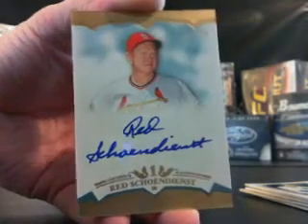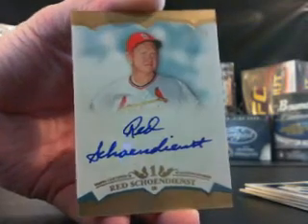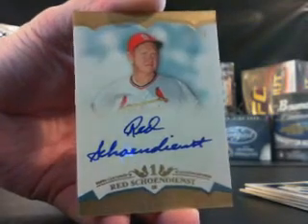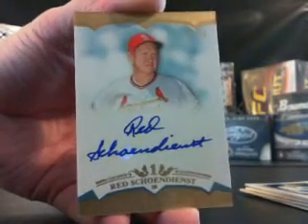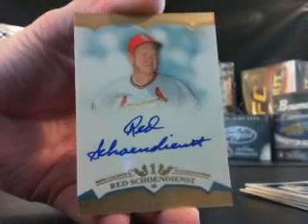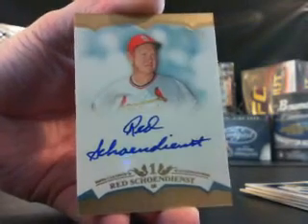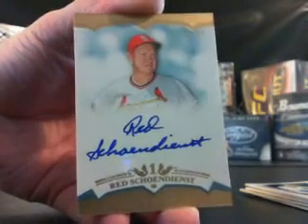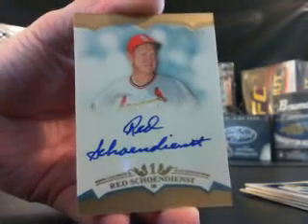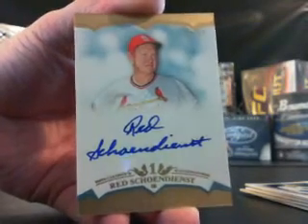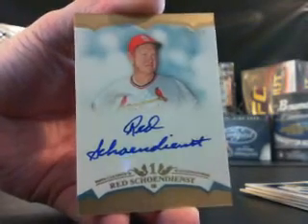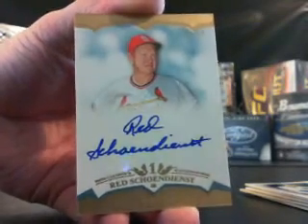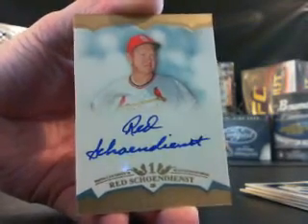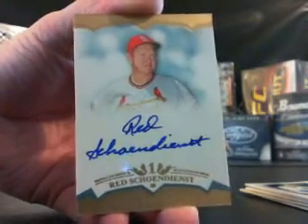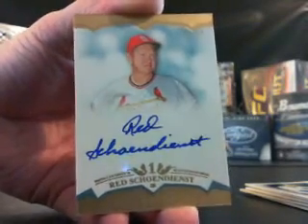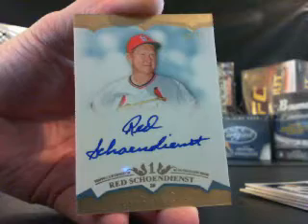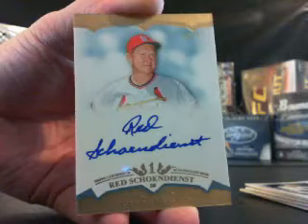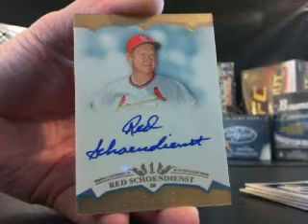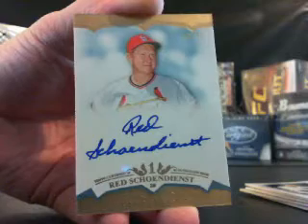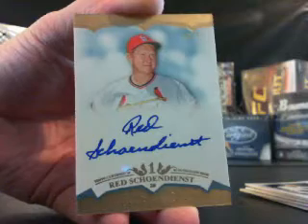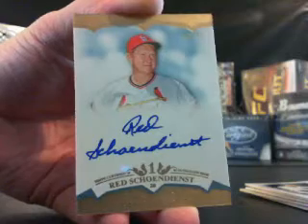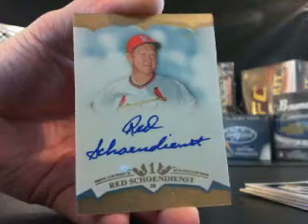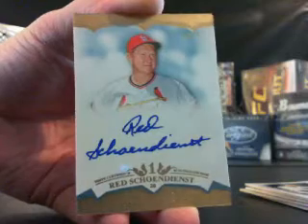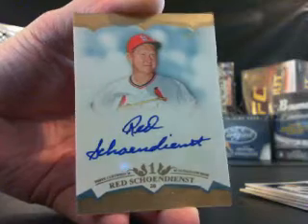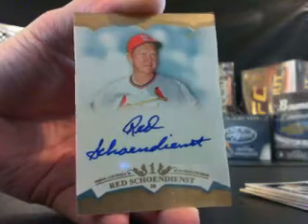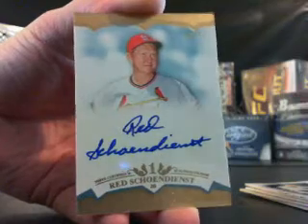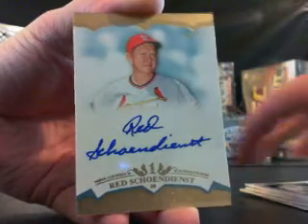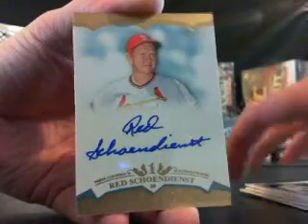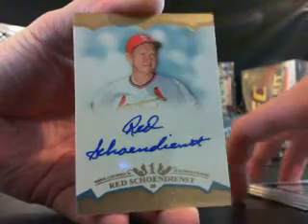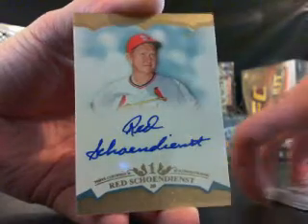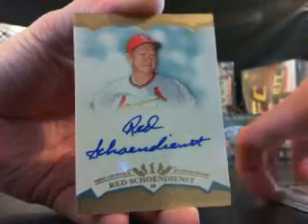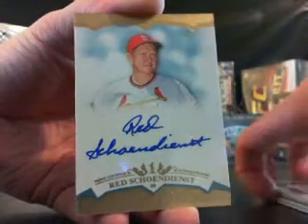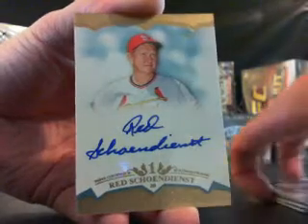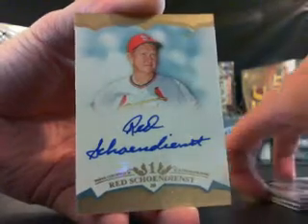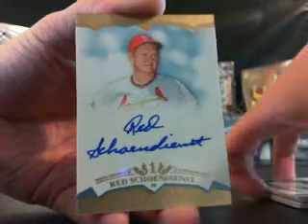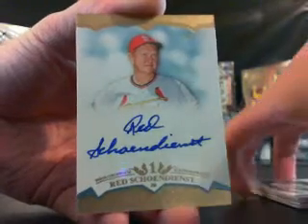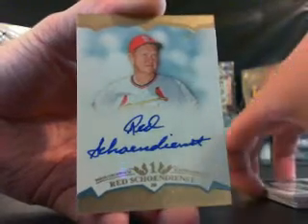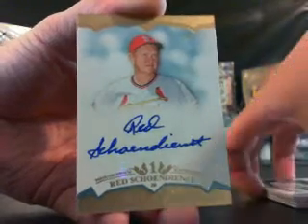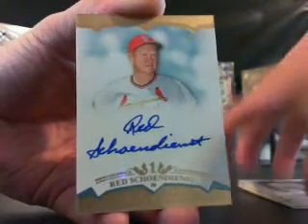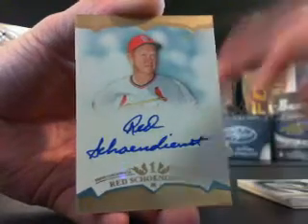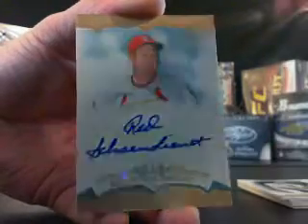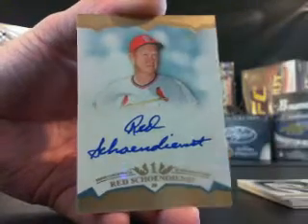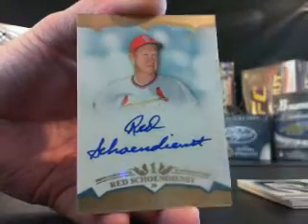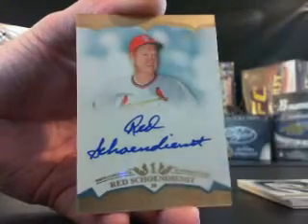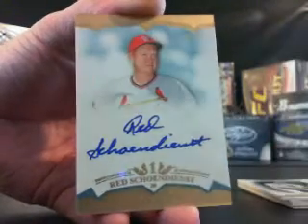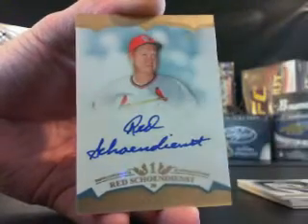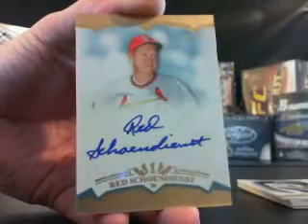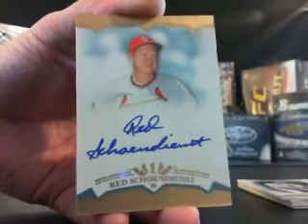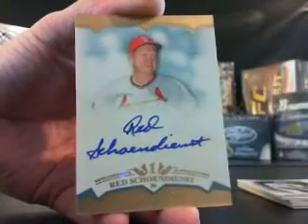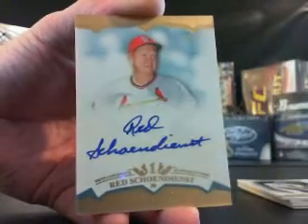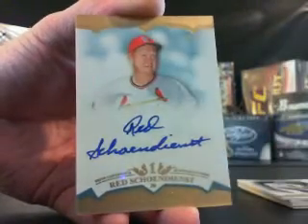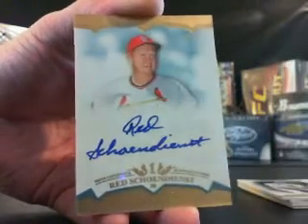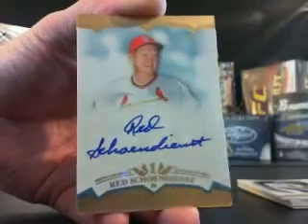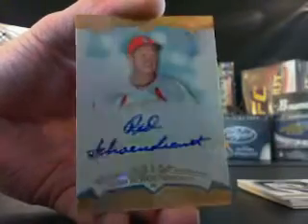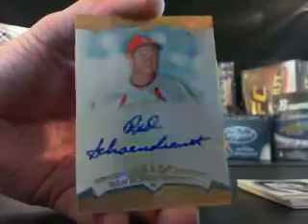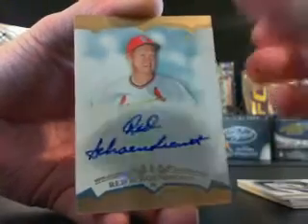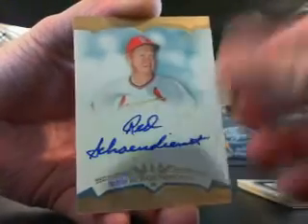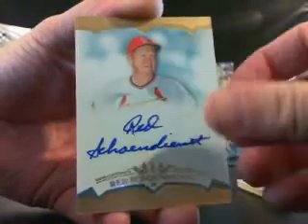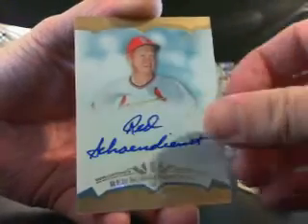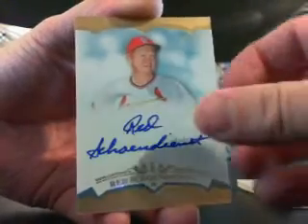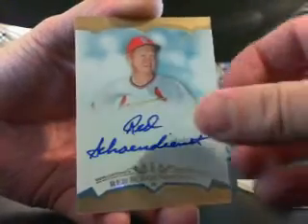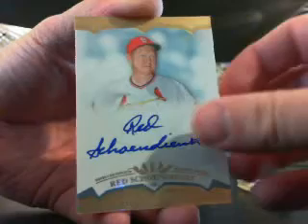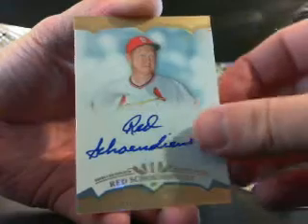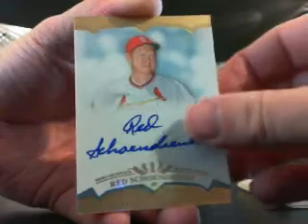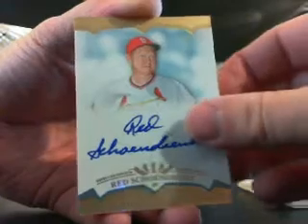That's a nice hit. That's a real nice autograph. He's an older guy — those autographs are going to go up in value eventually.